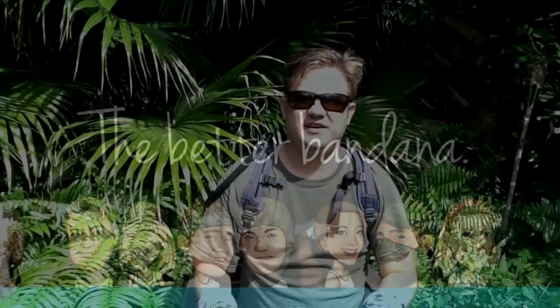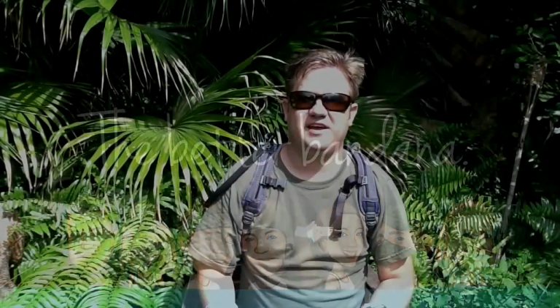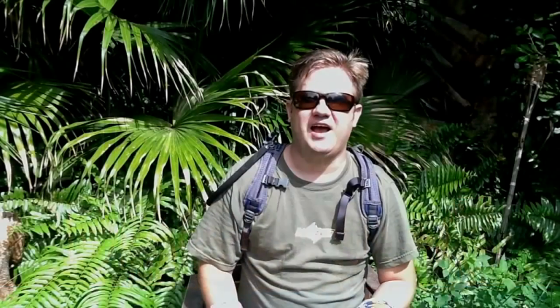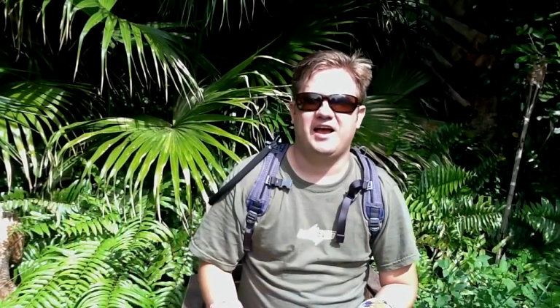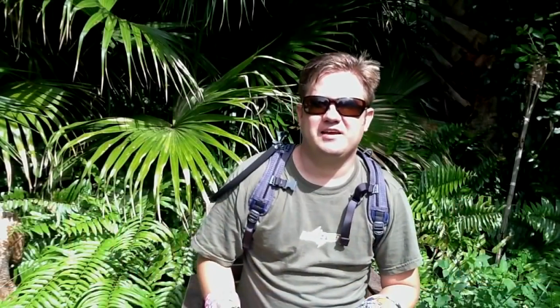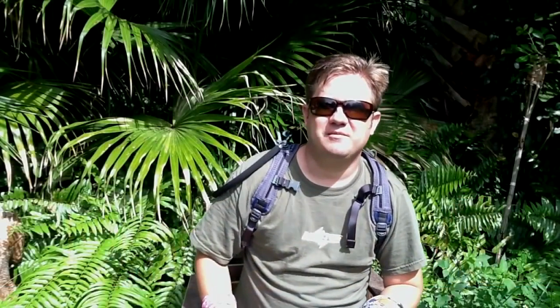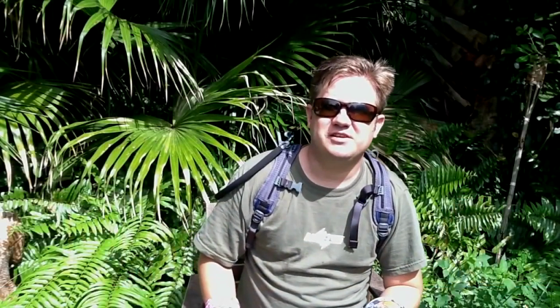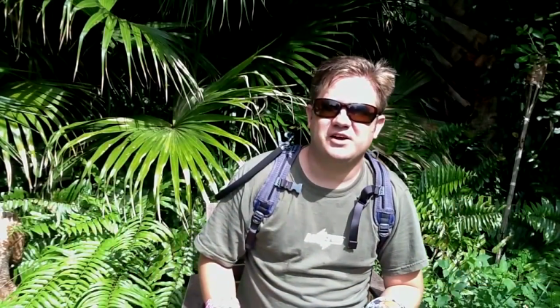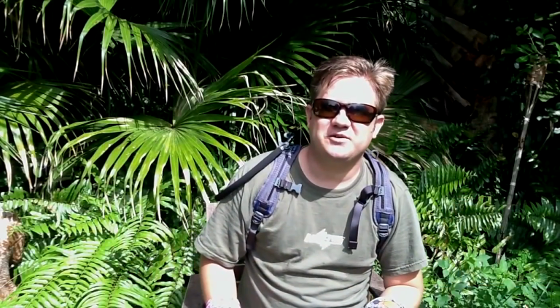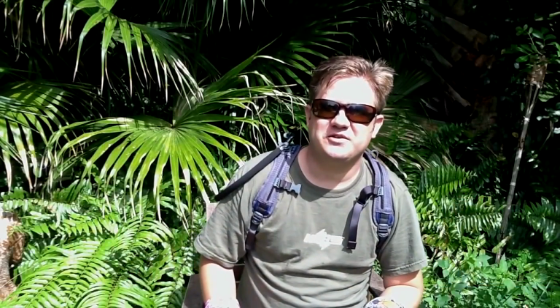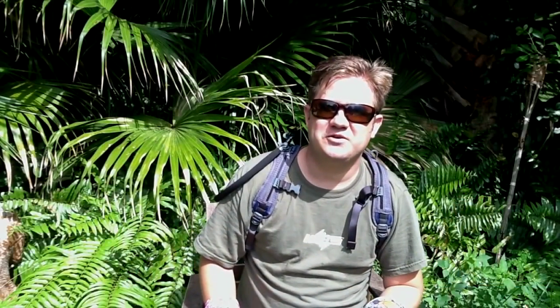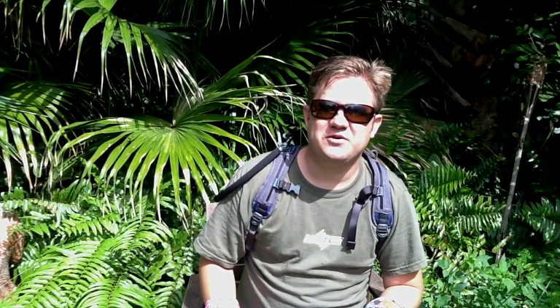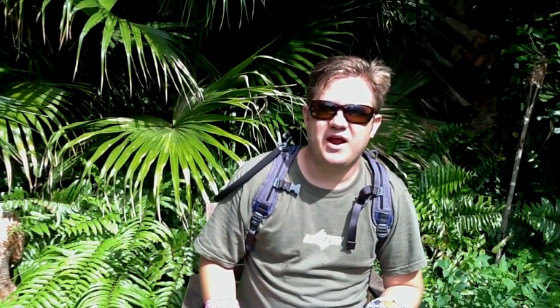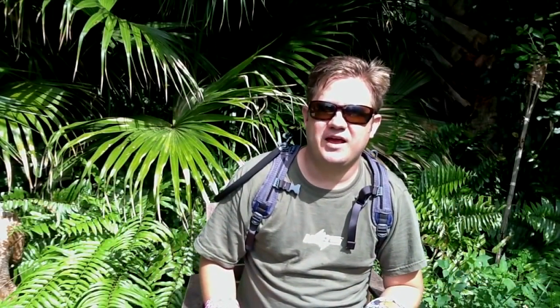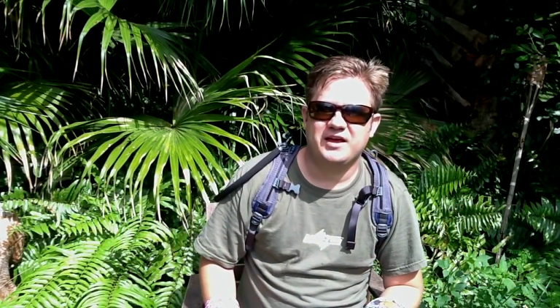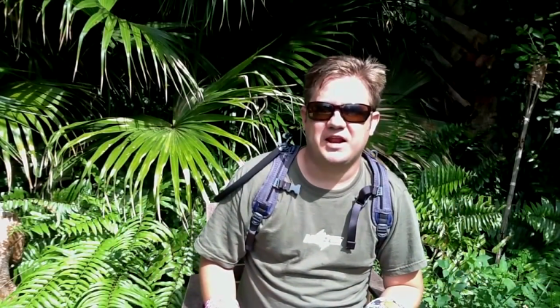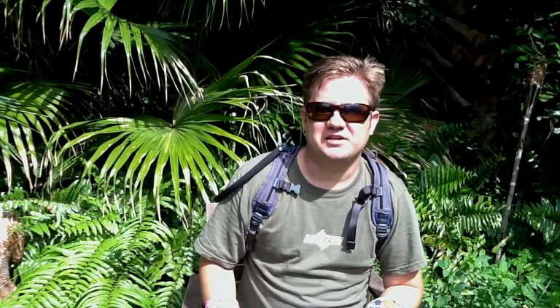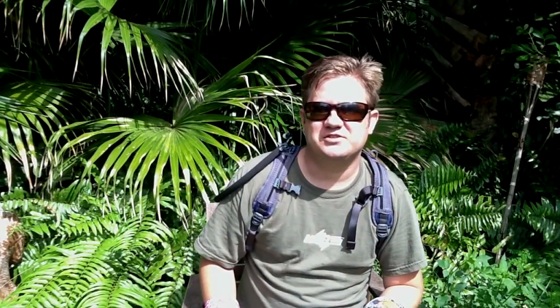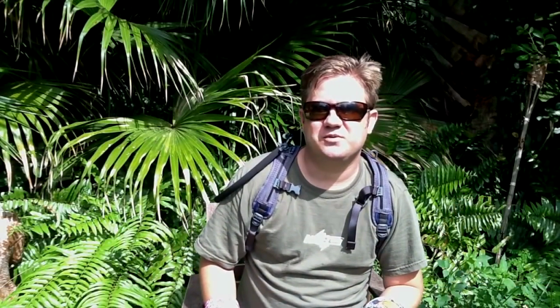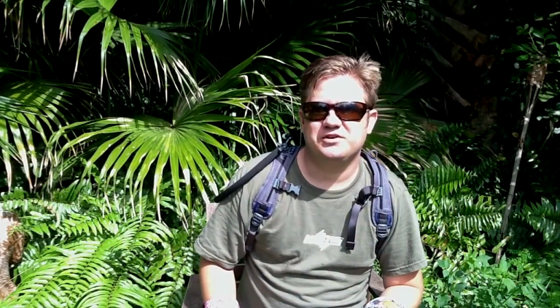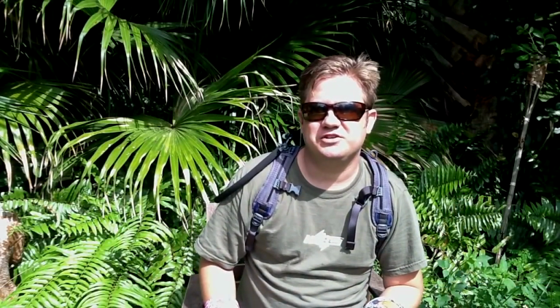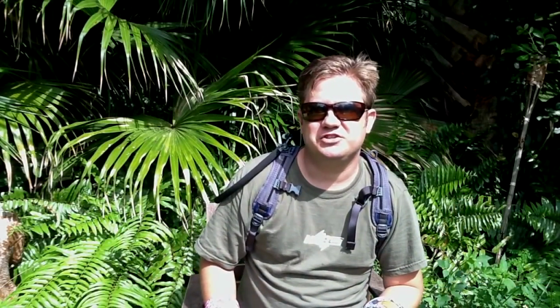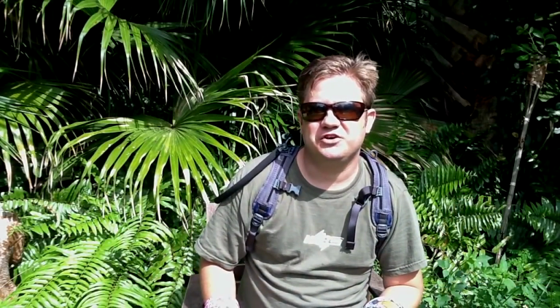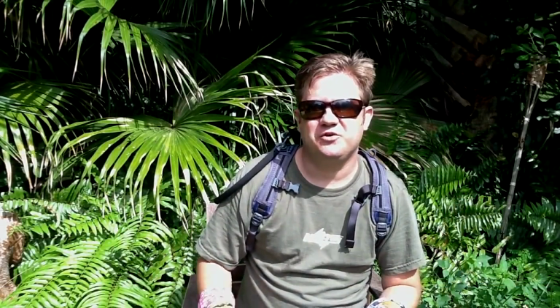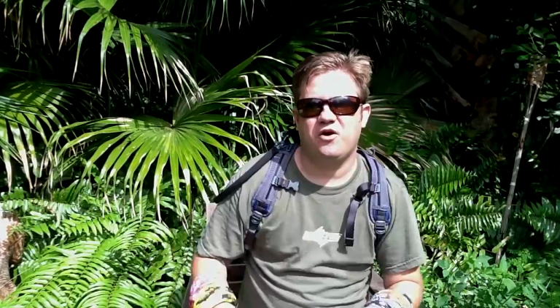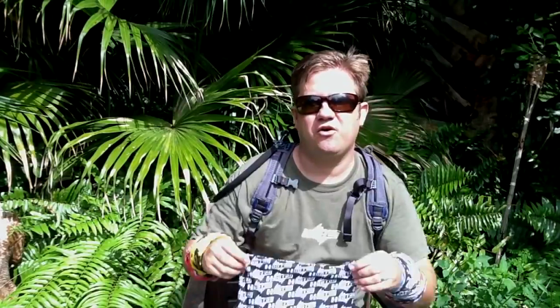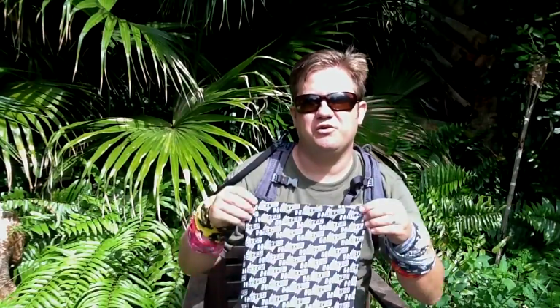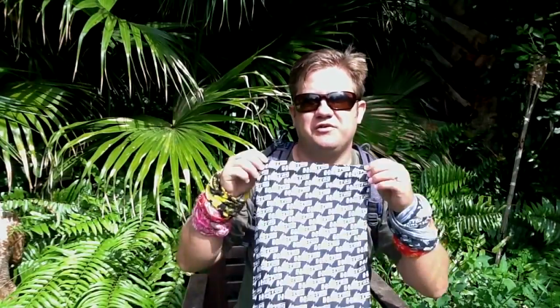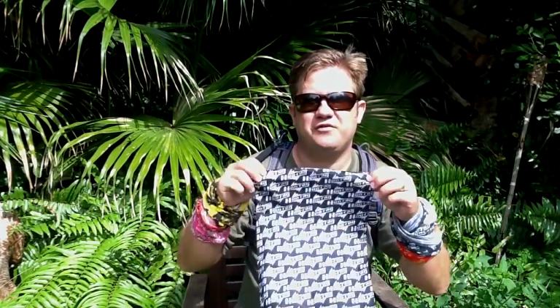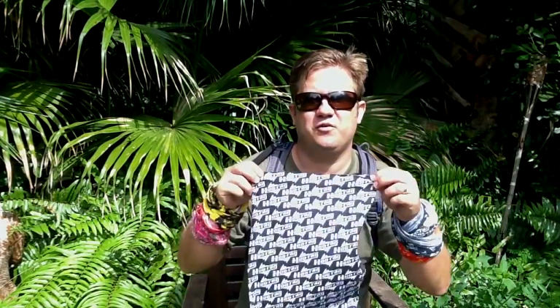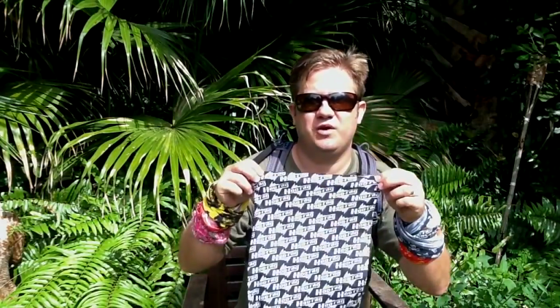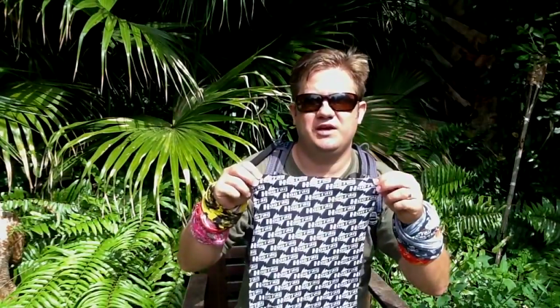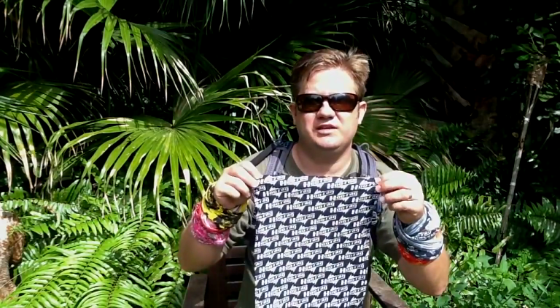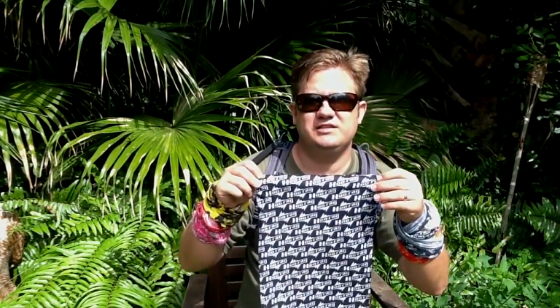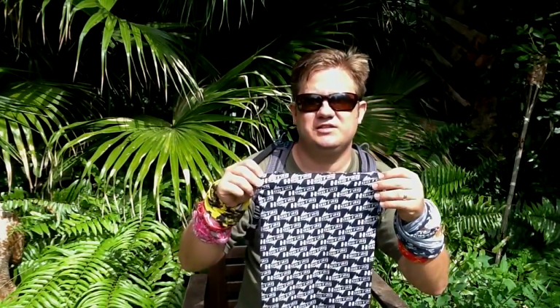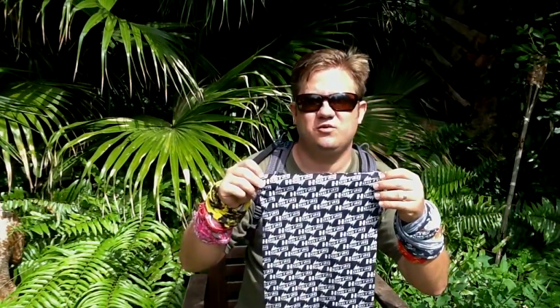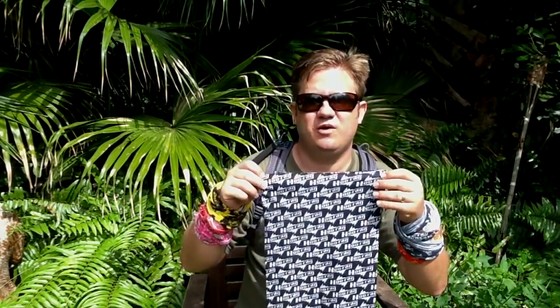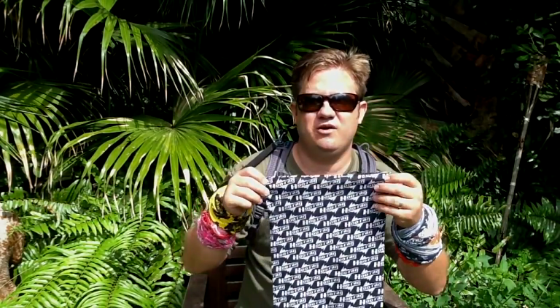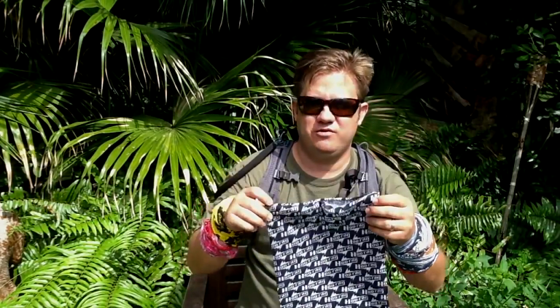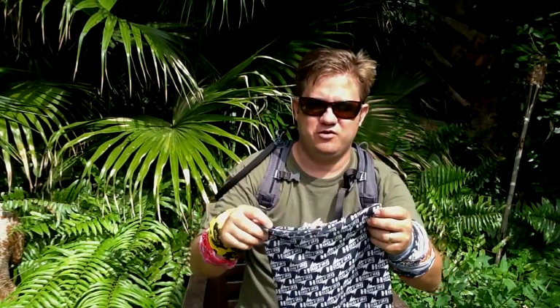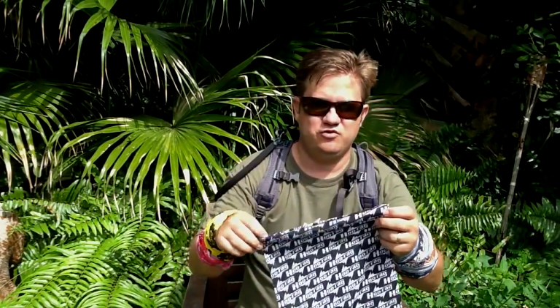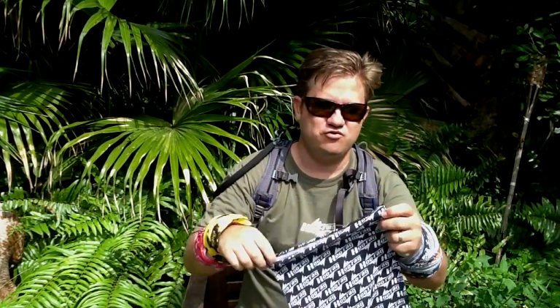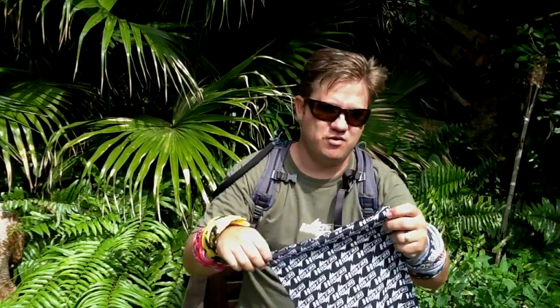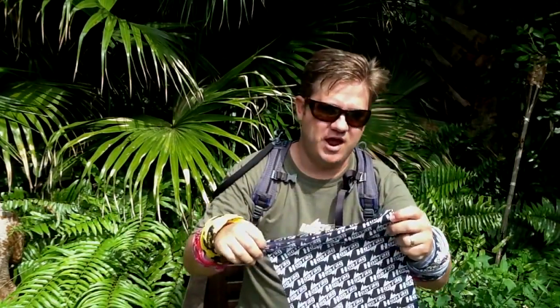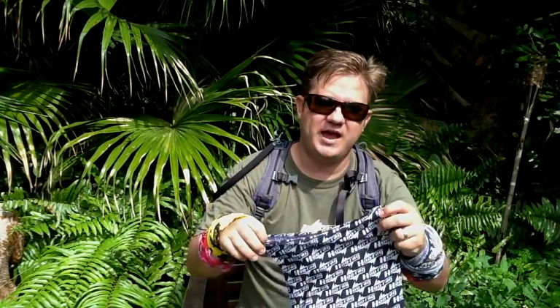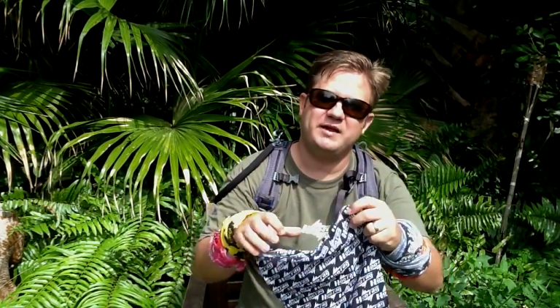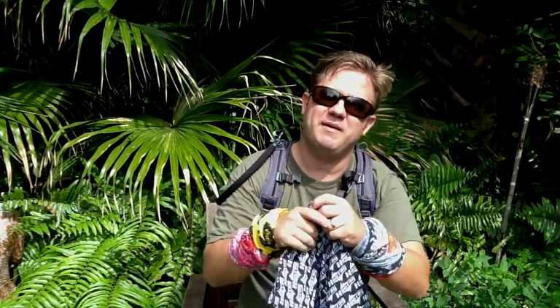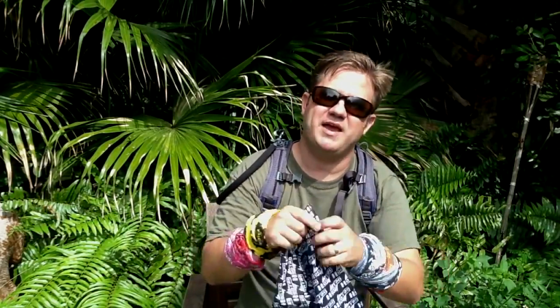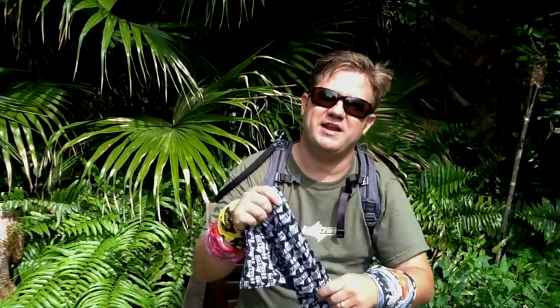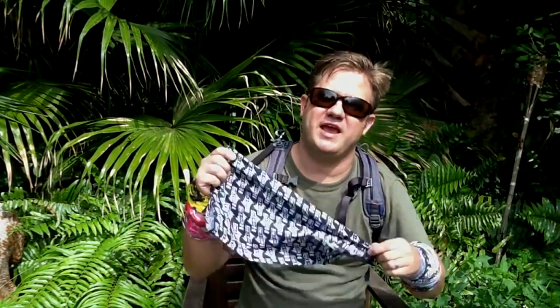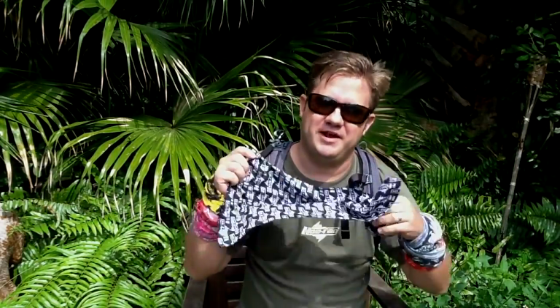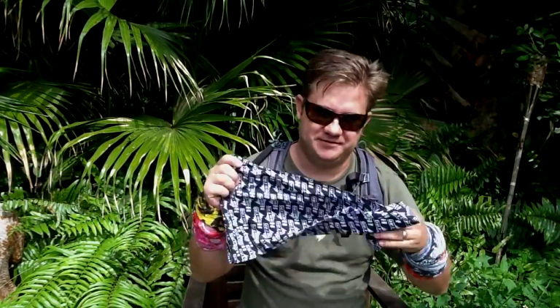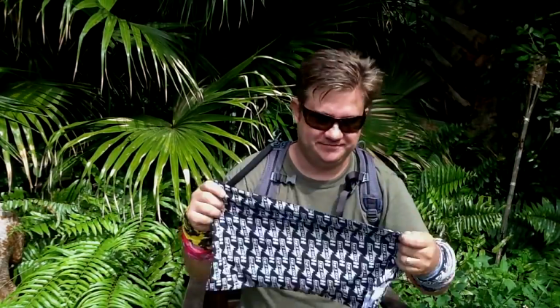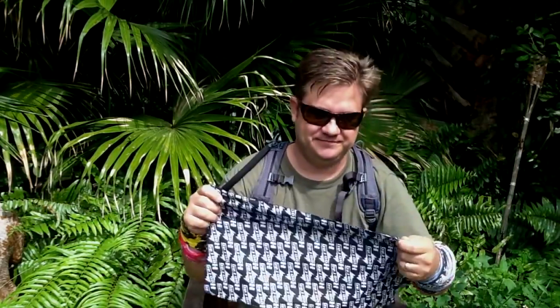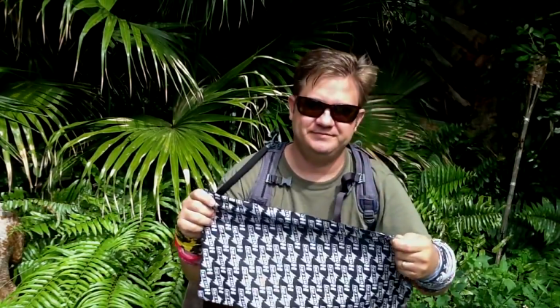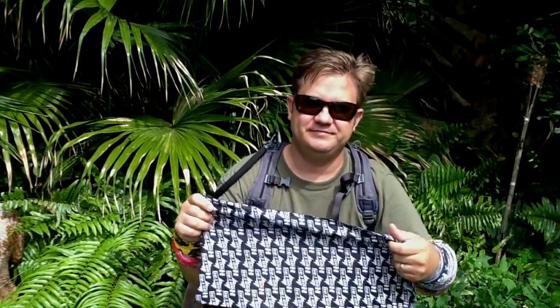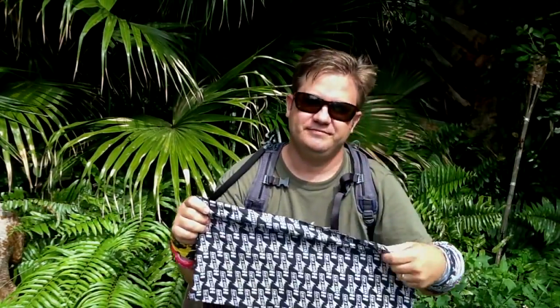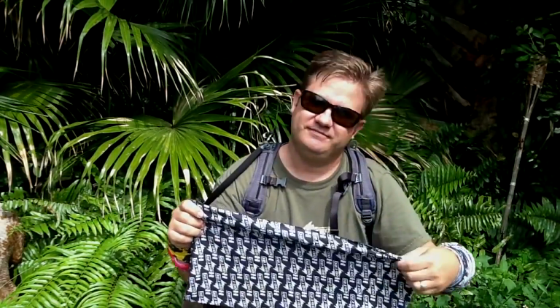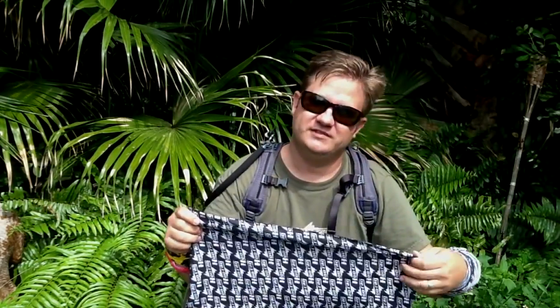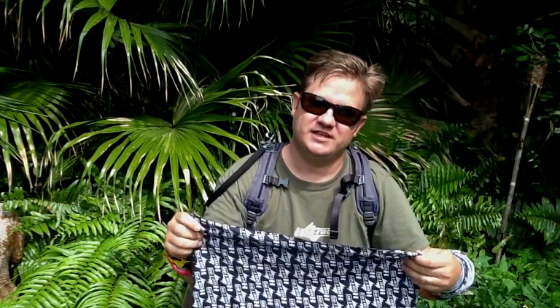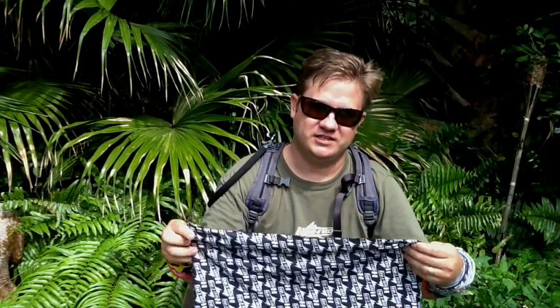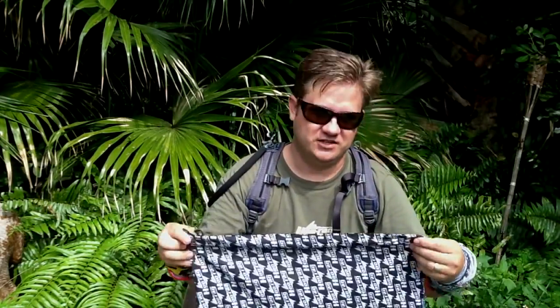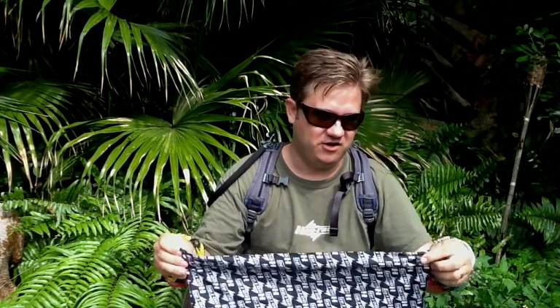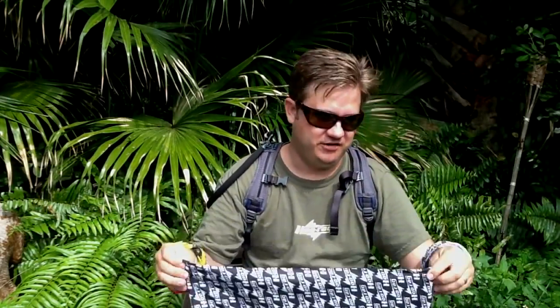Hi, I'm Doug with Hoorag, and I just wanted to show you all the different ways to wear the Hoorag bandana. Let's get started.